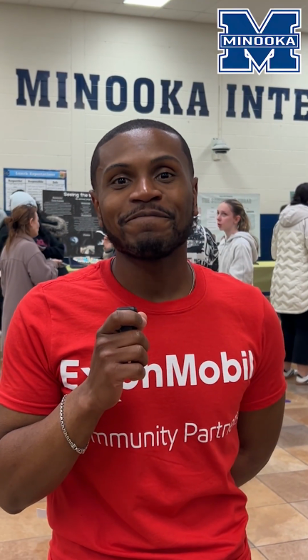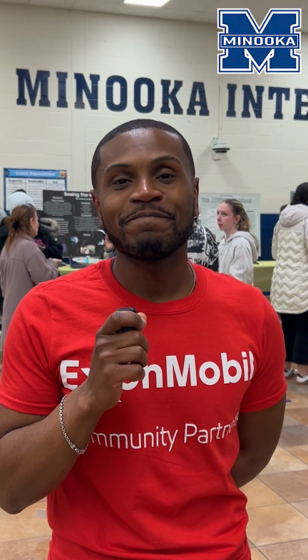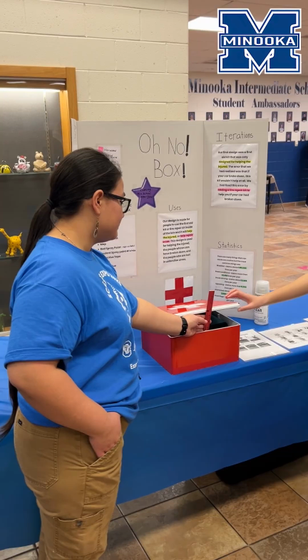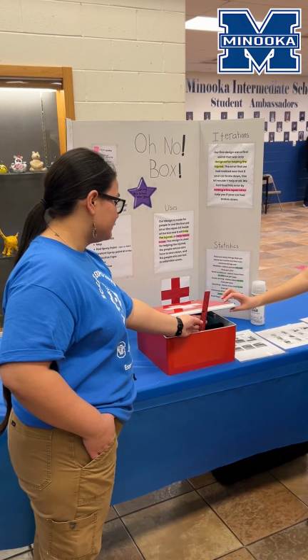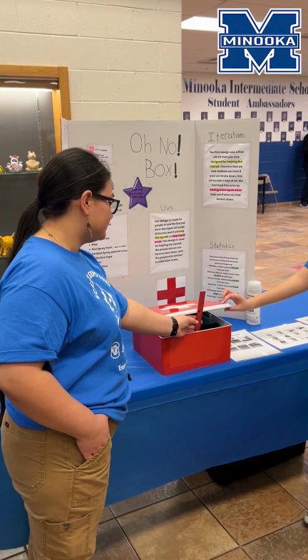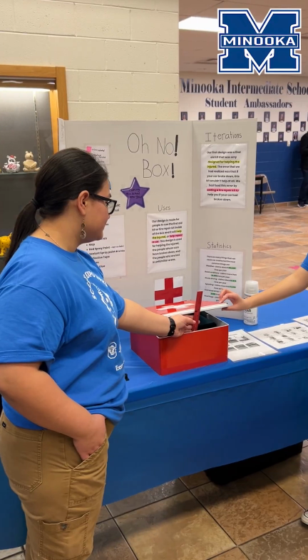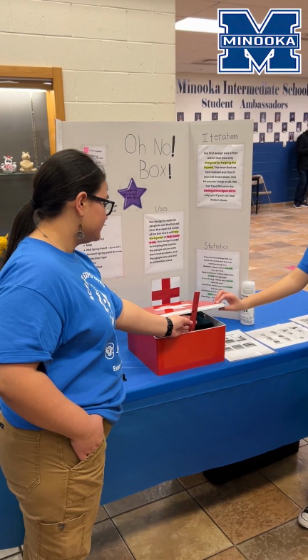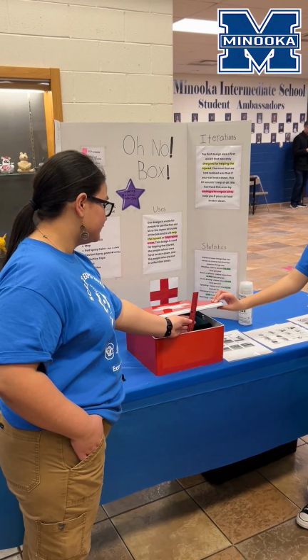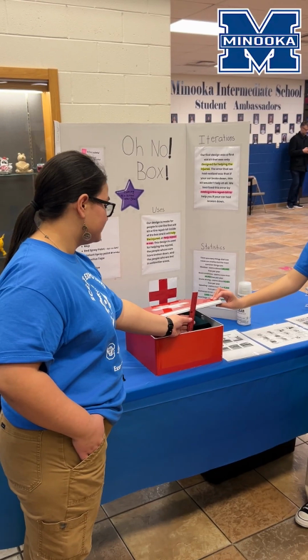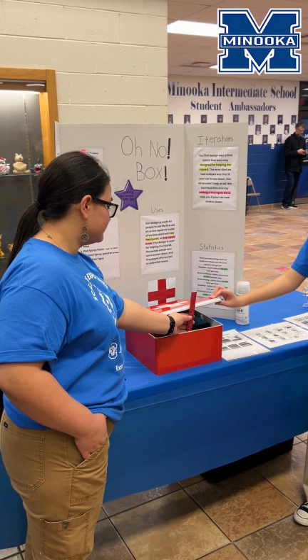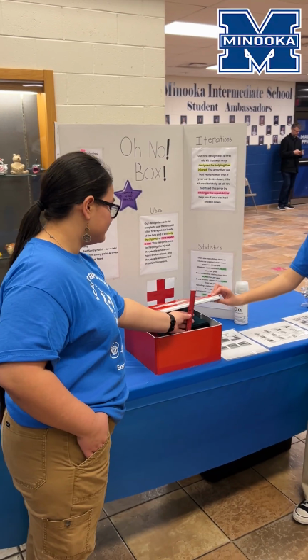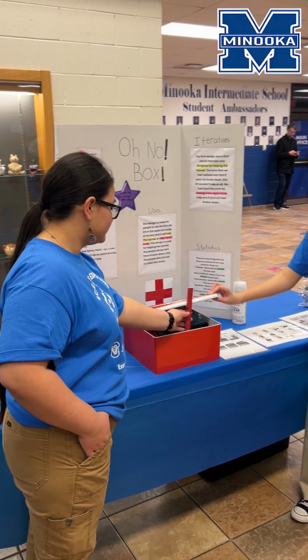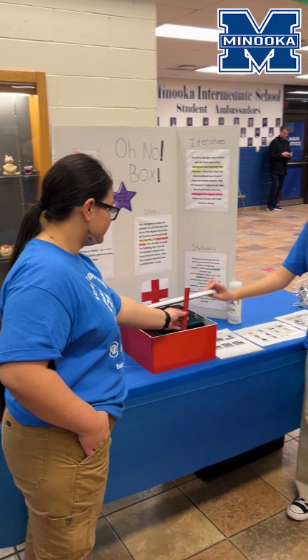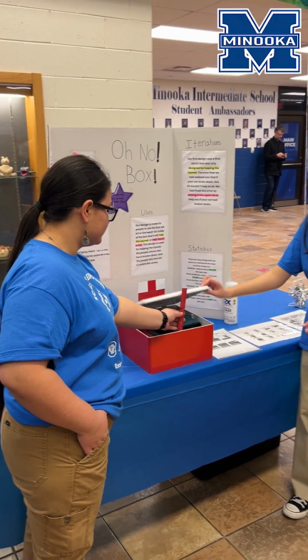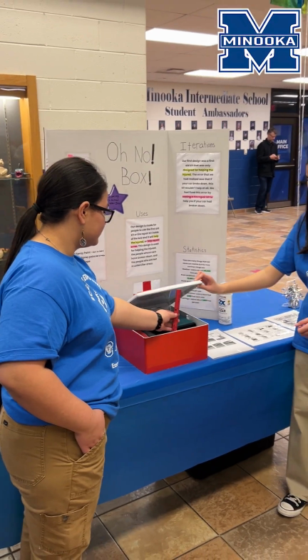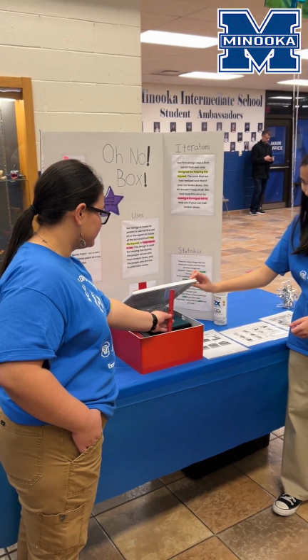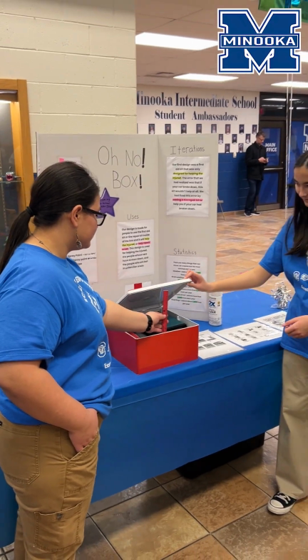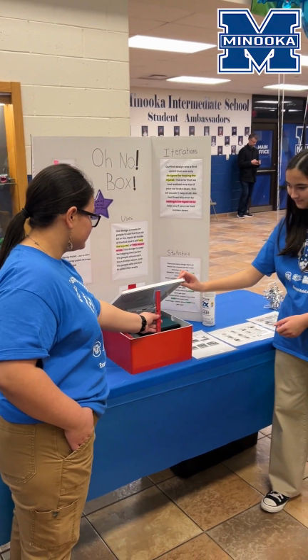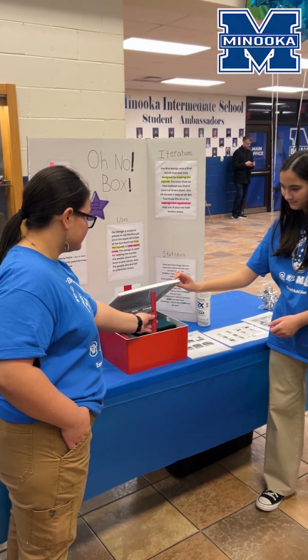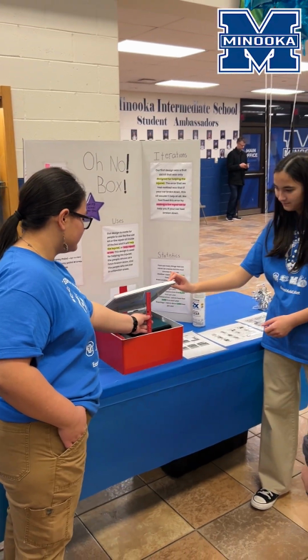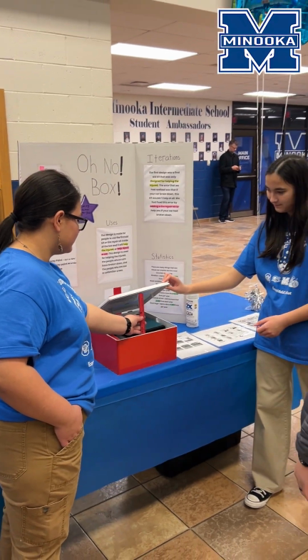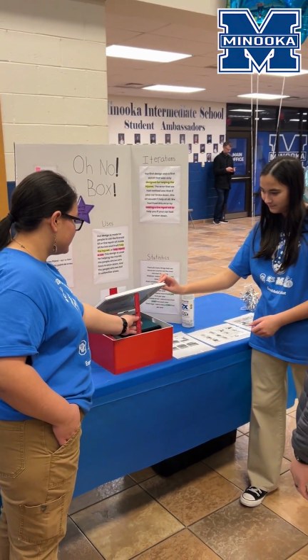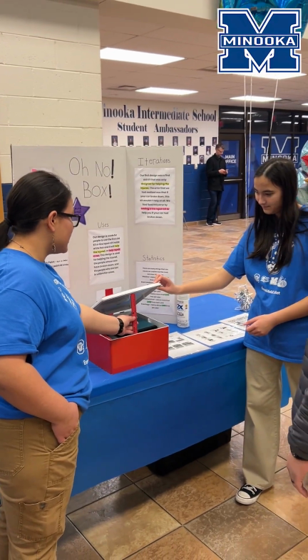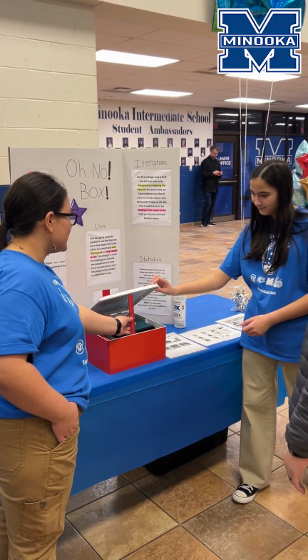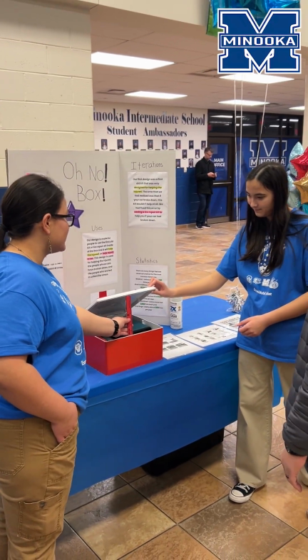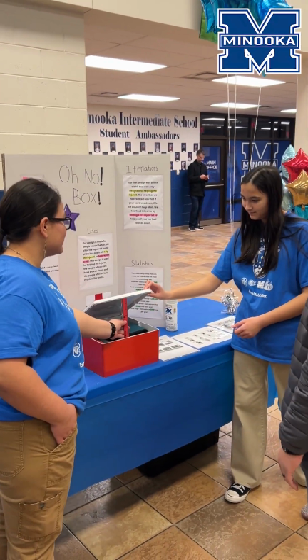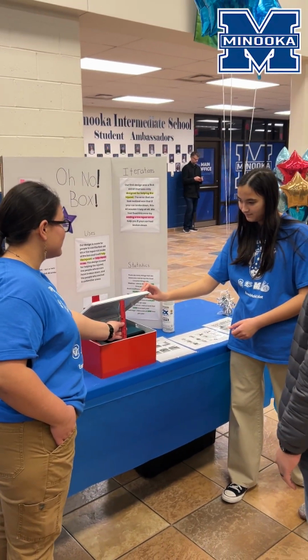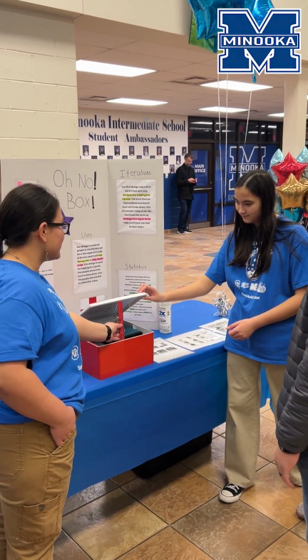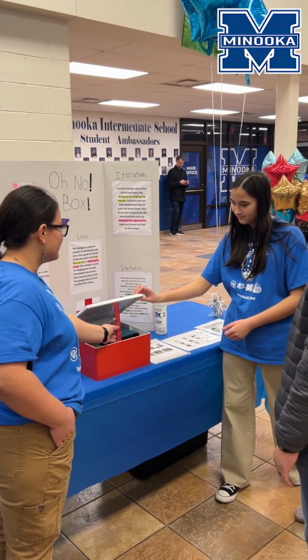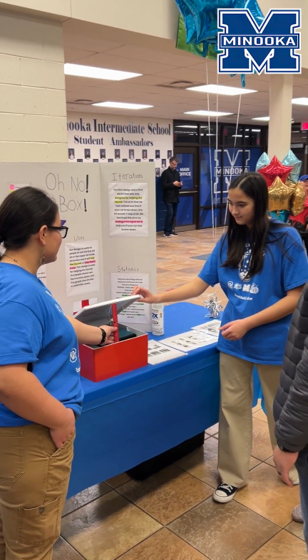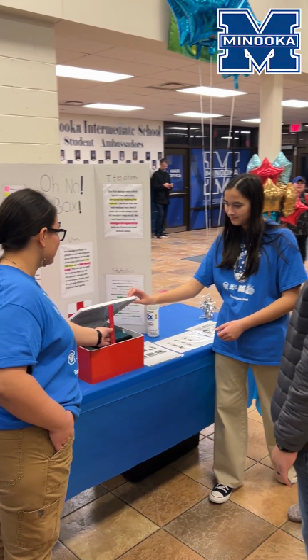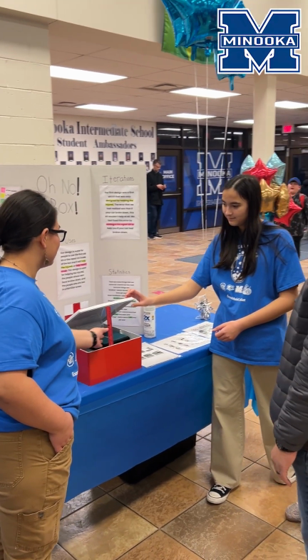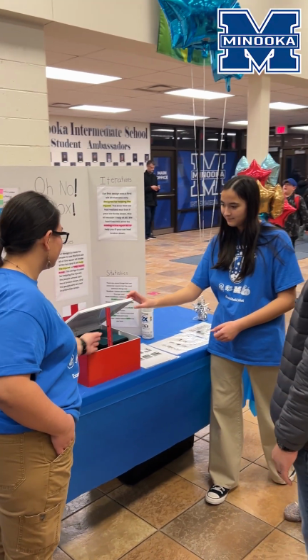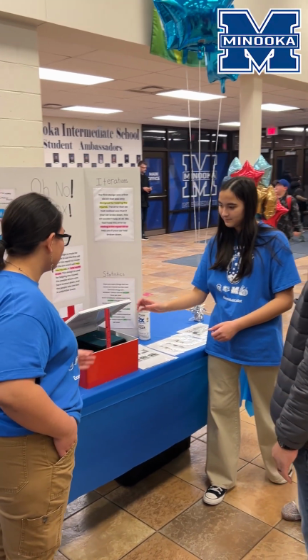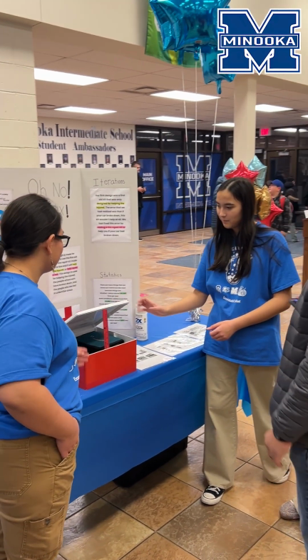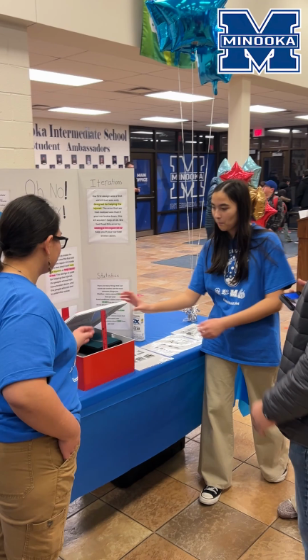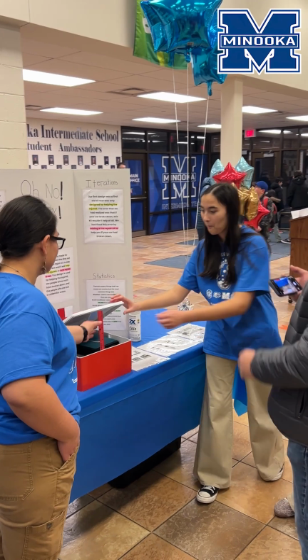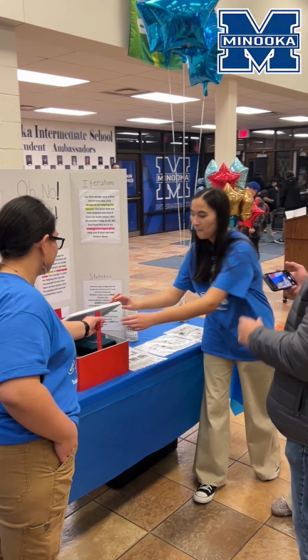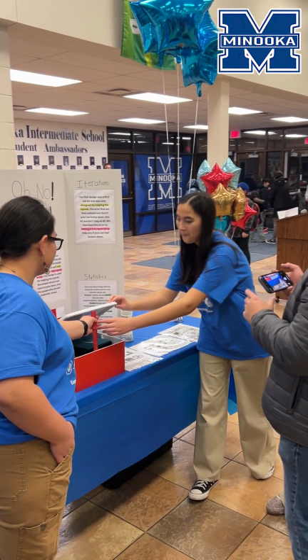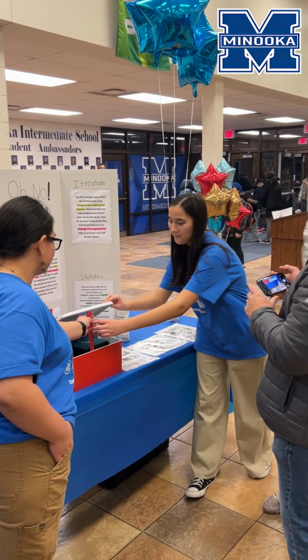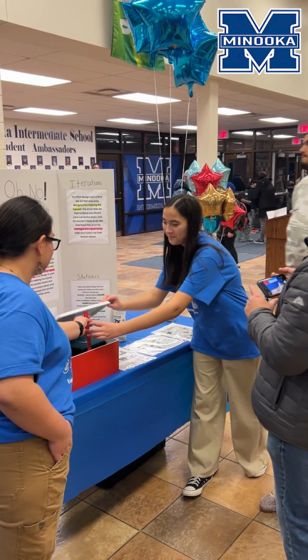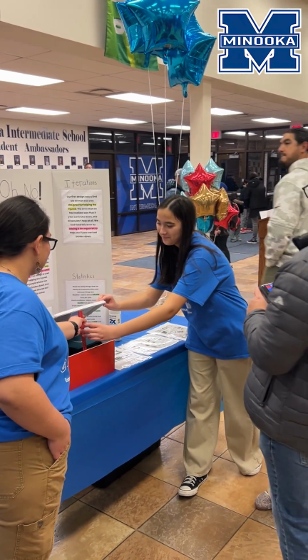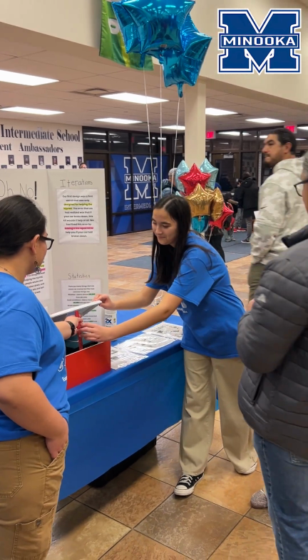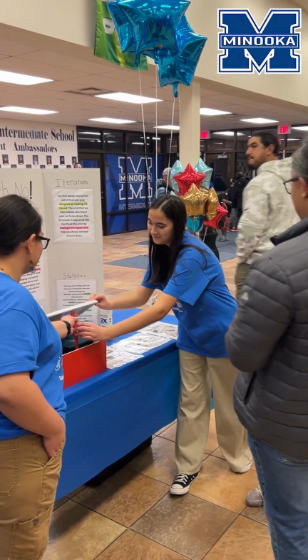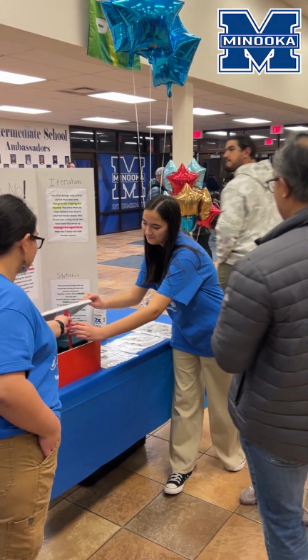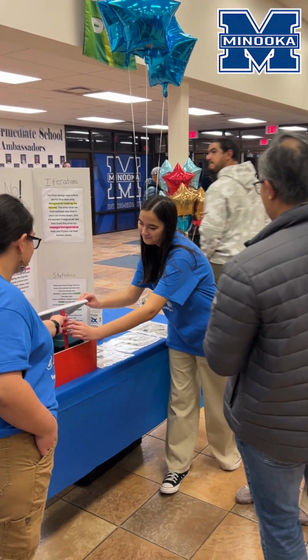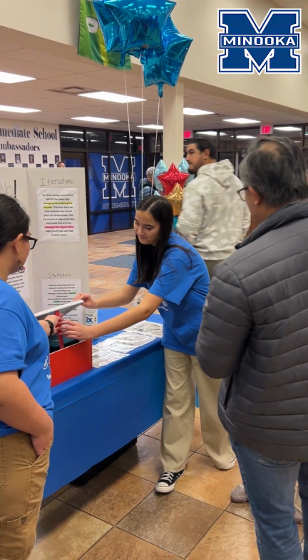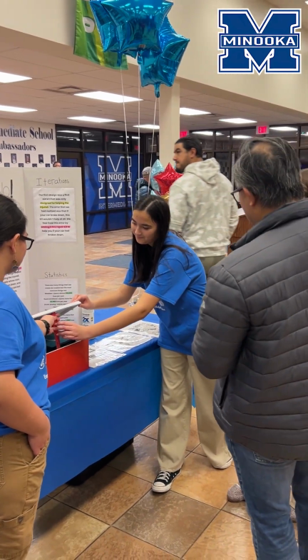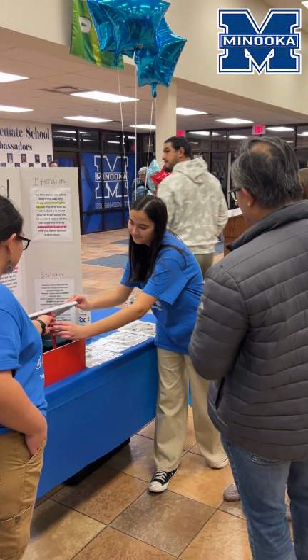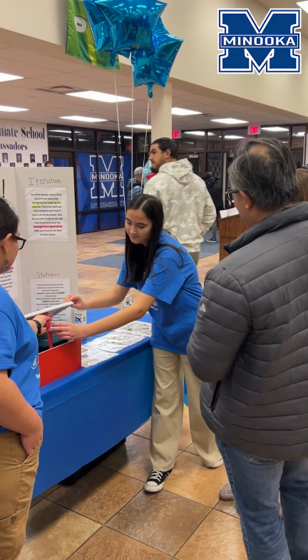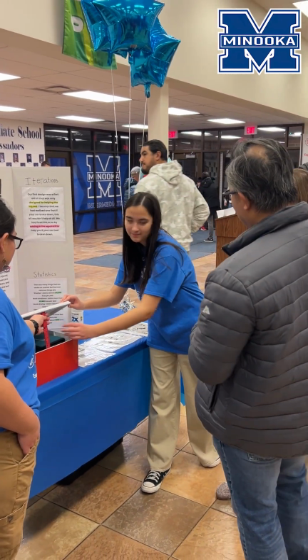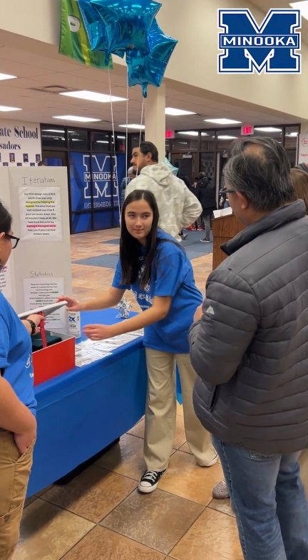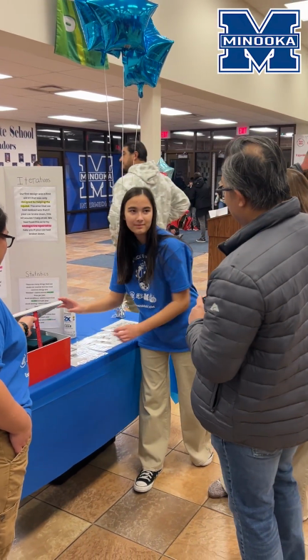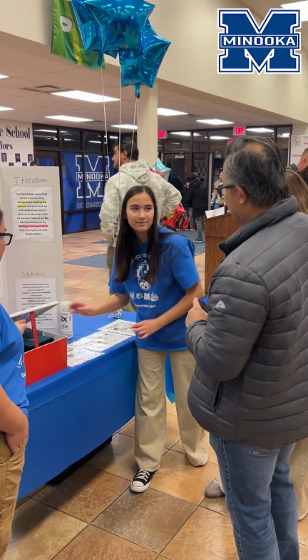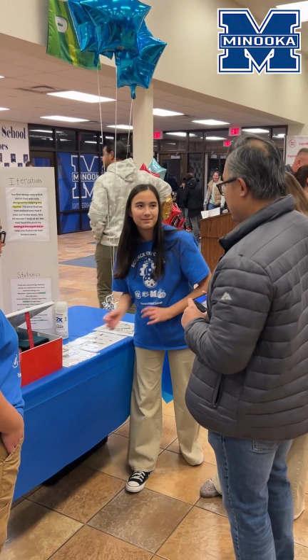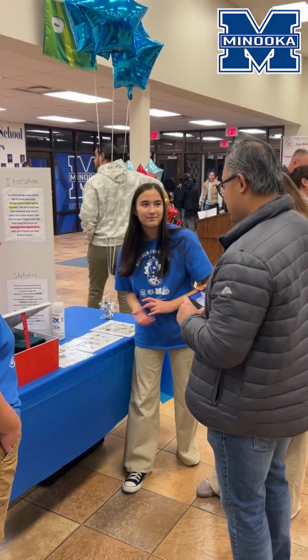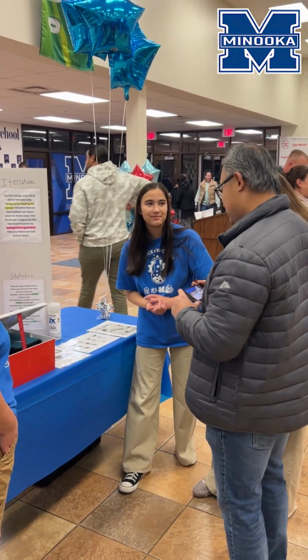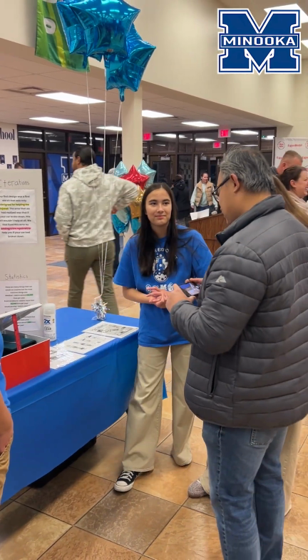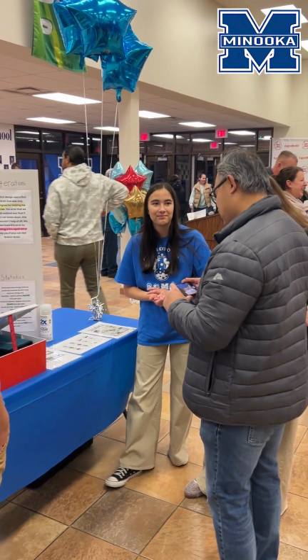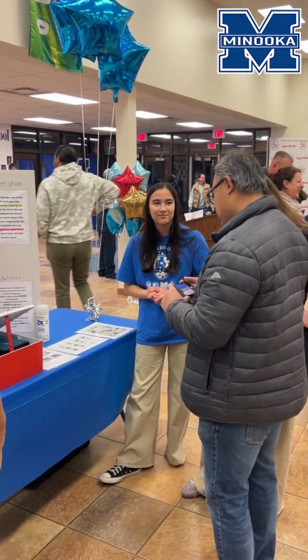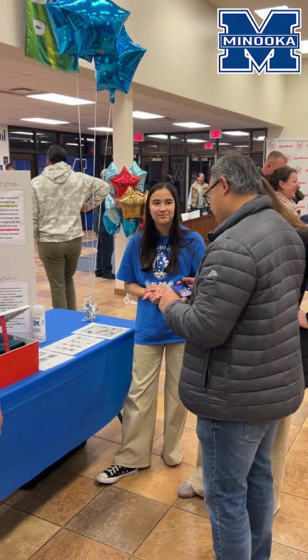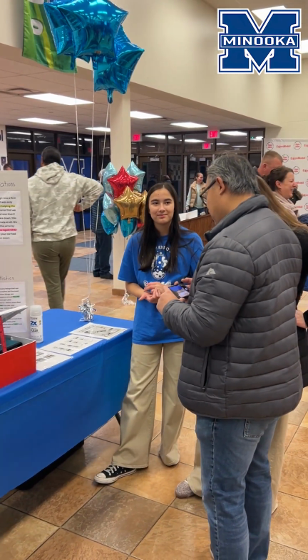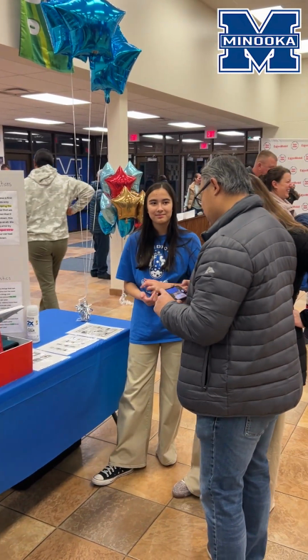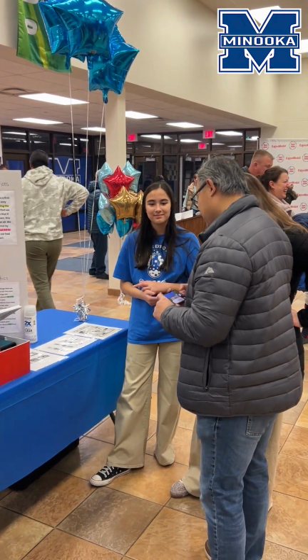While all the presentations are impressive, one concept from a group of Minooka 201 students is primed to make an immediate impact.